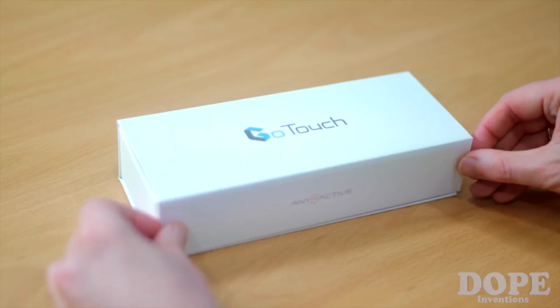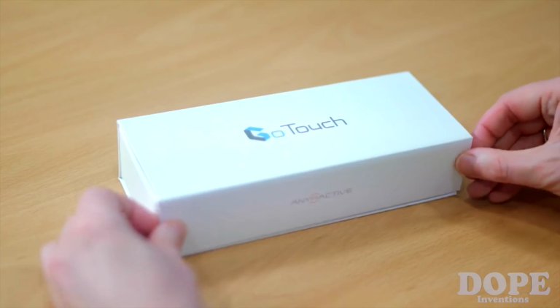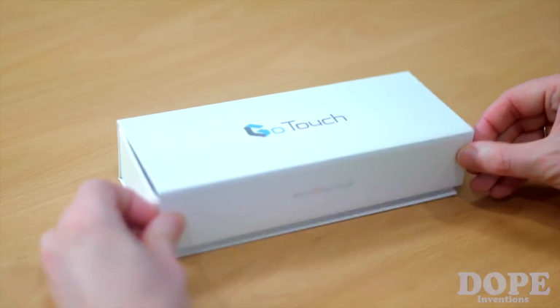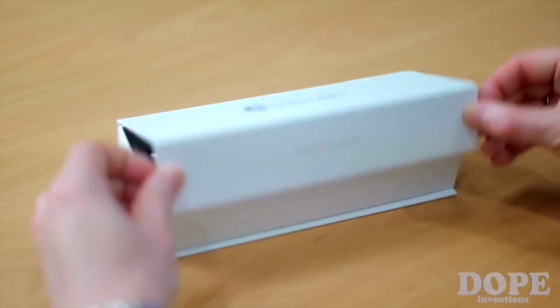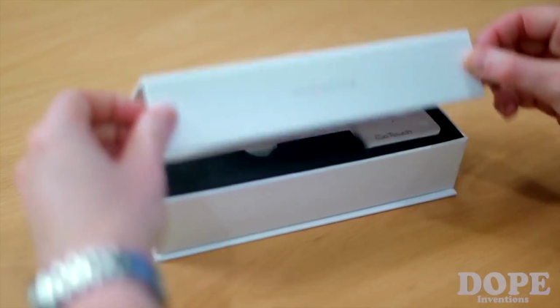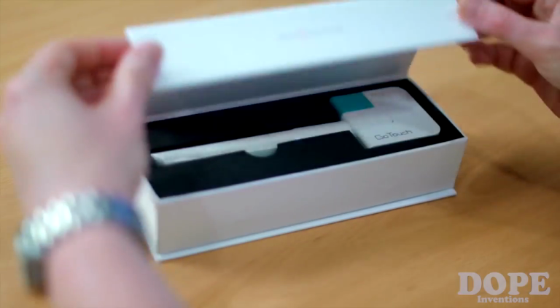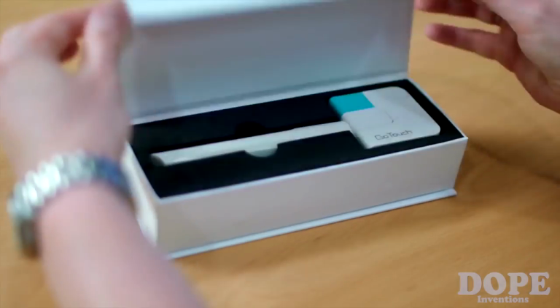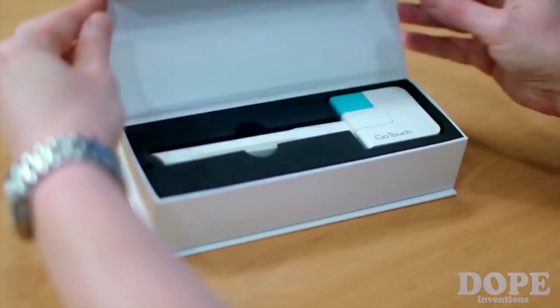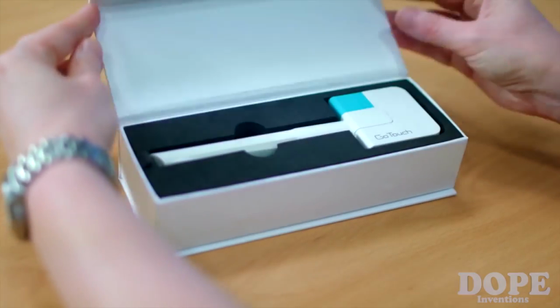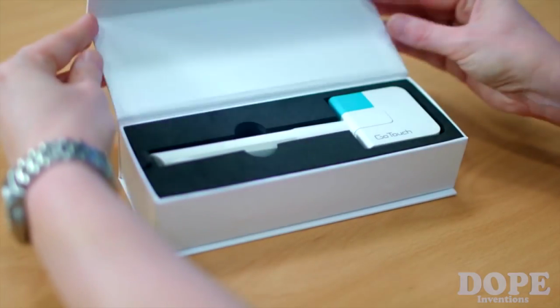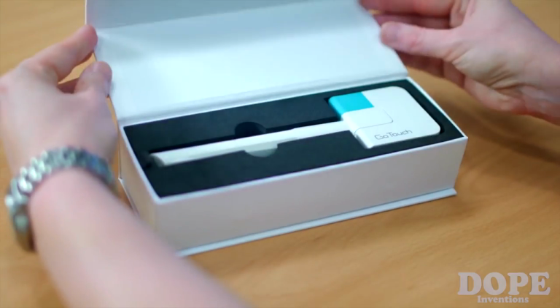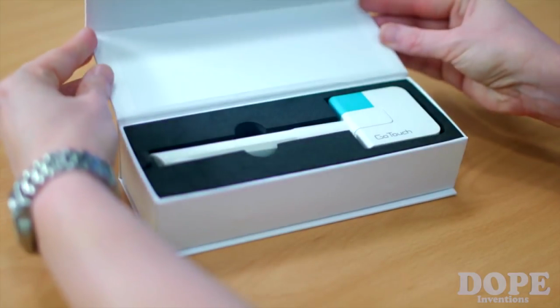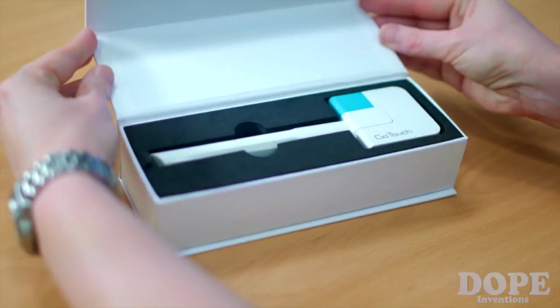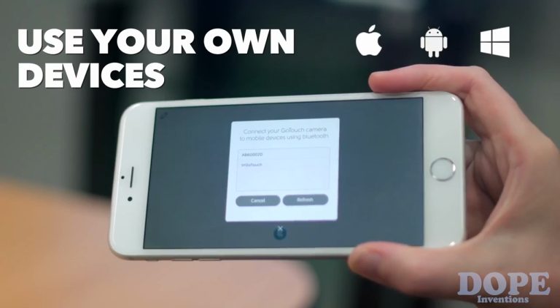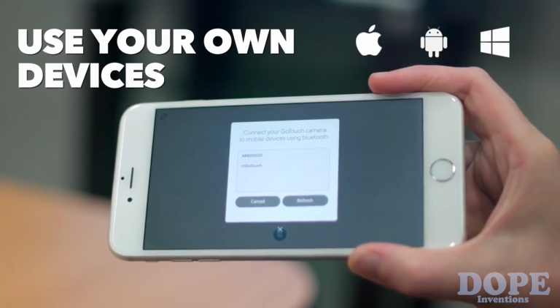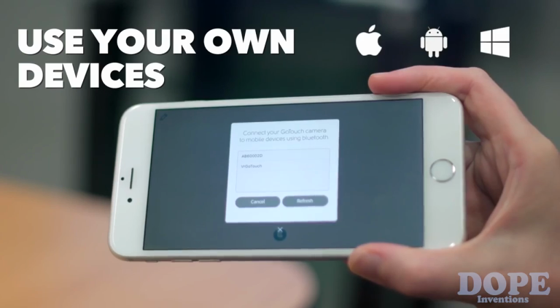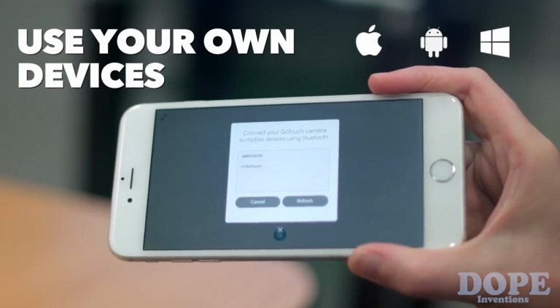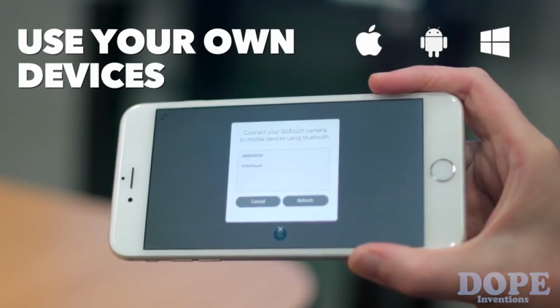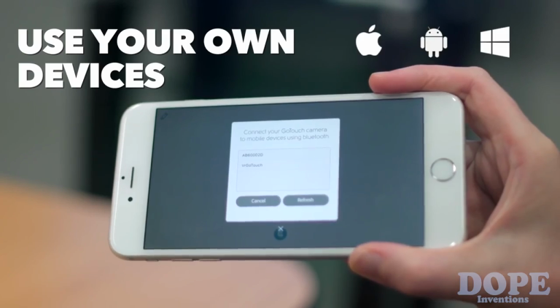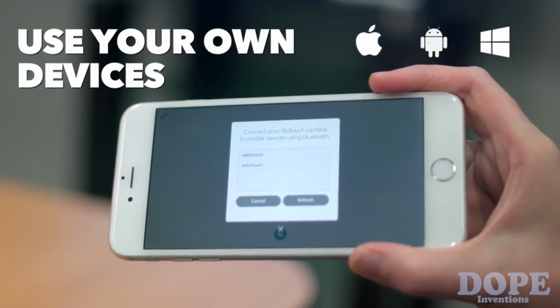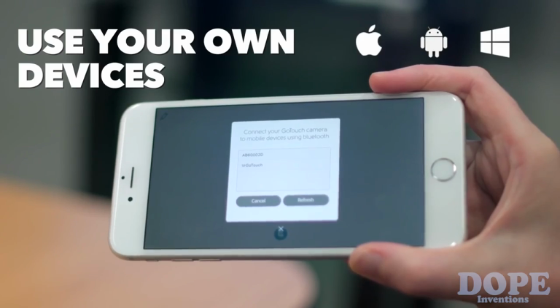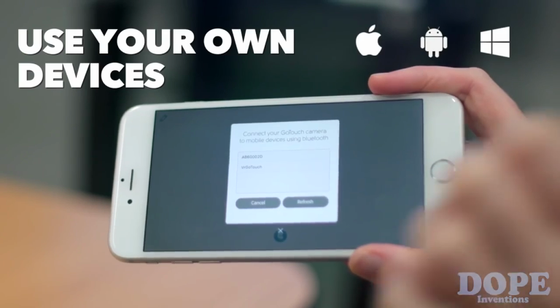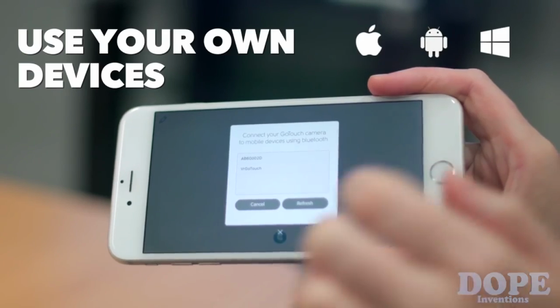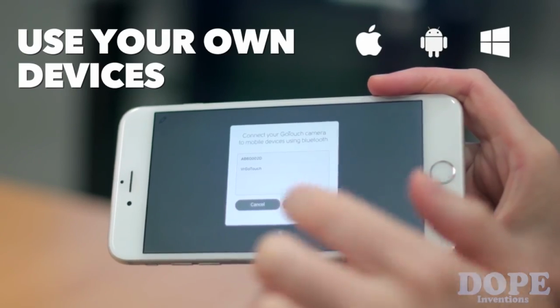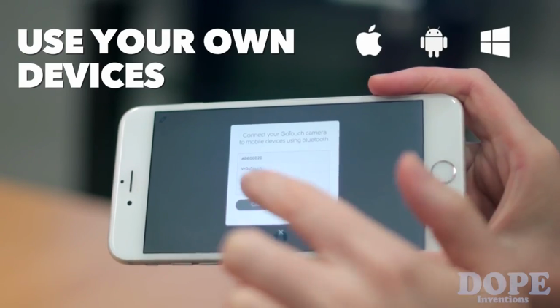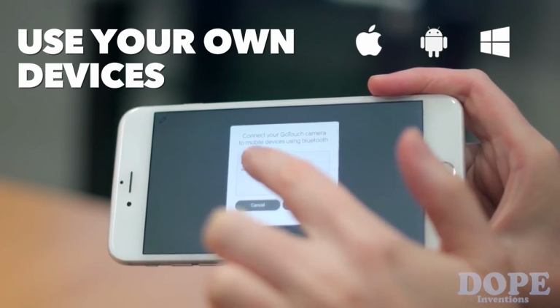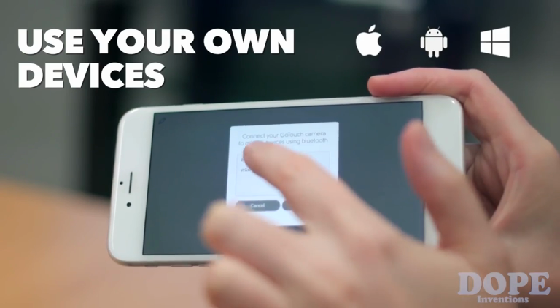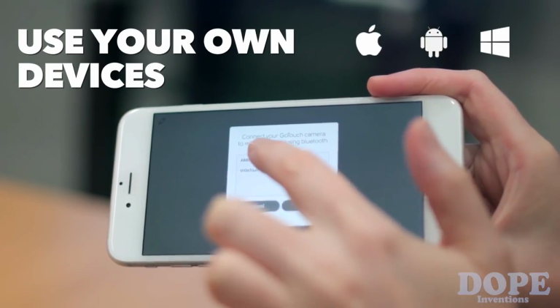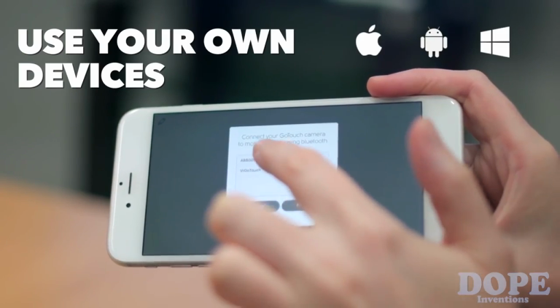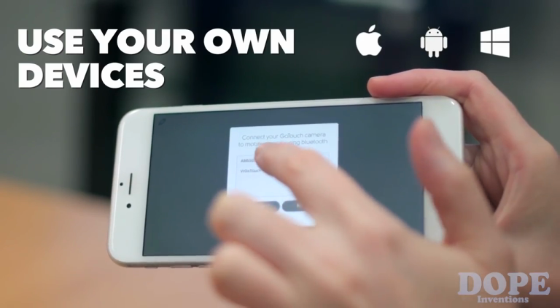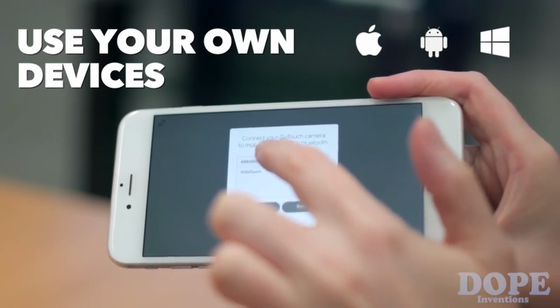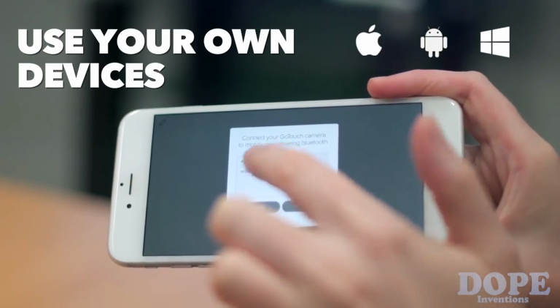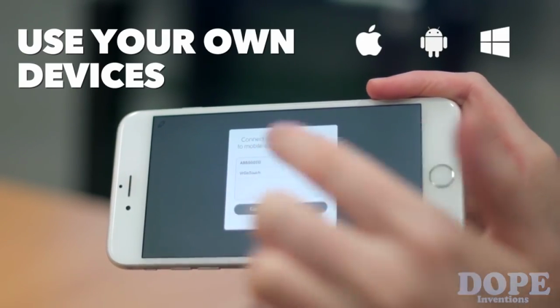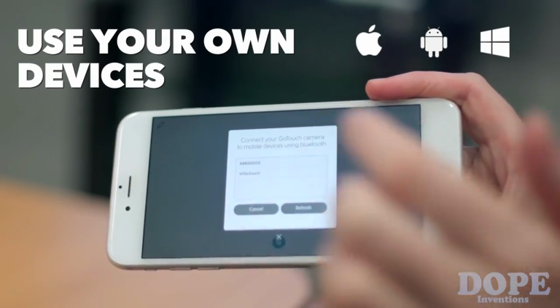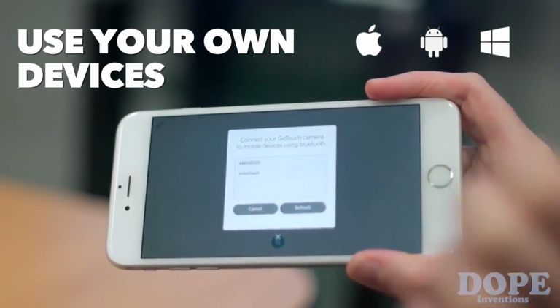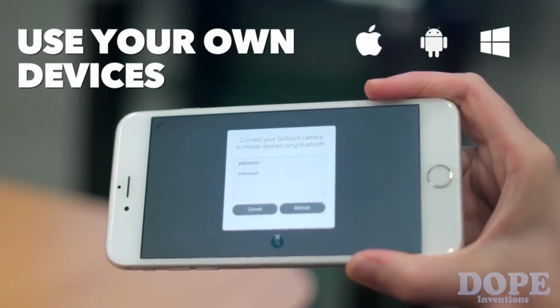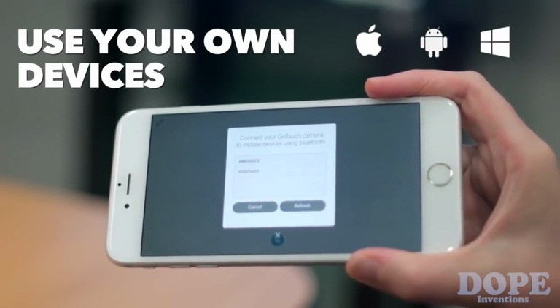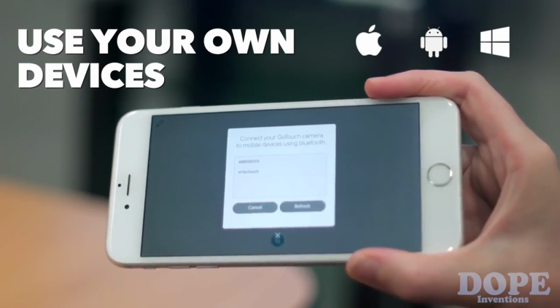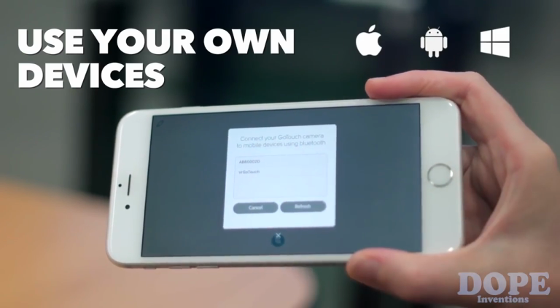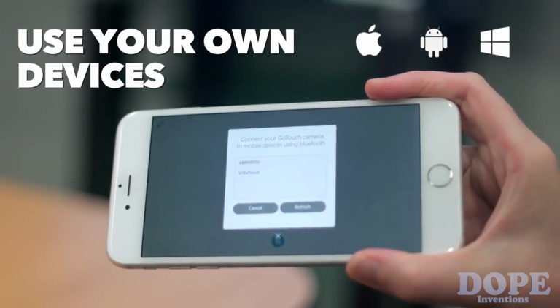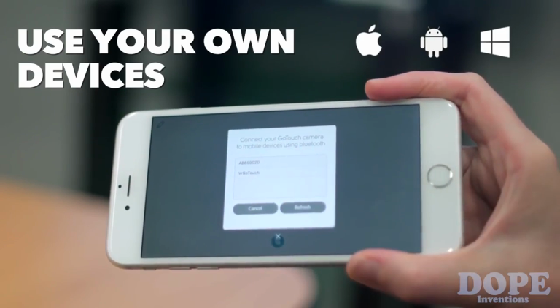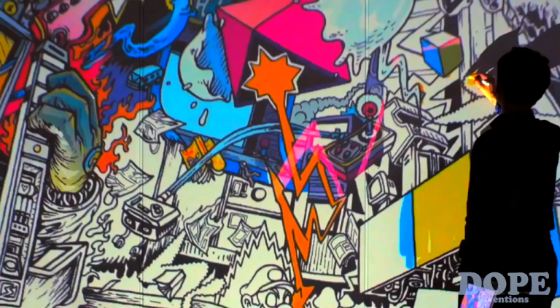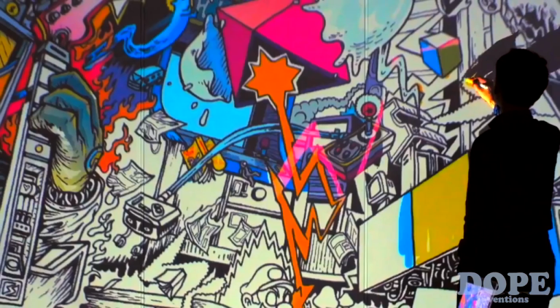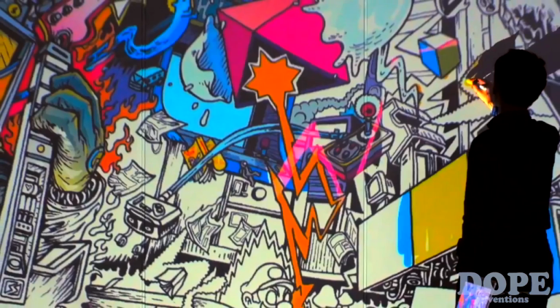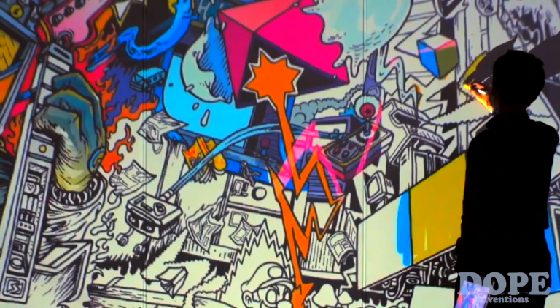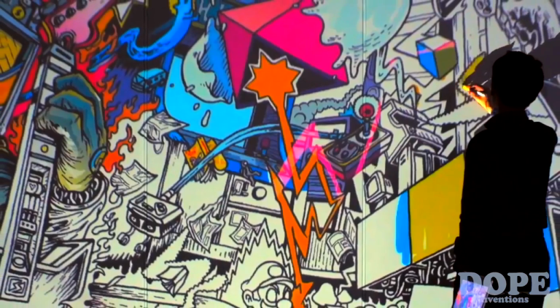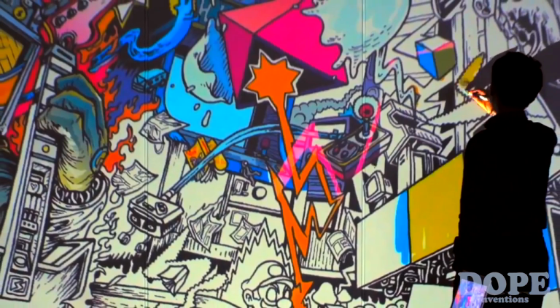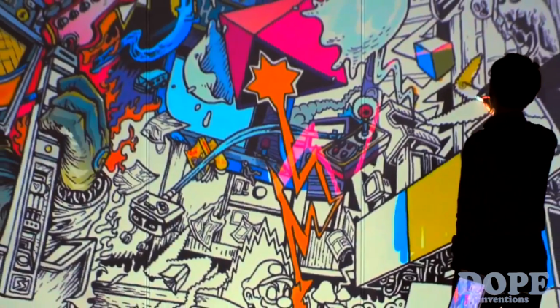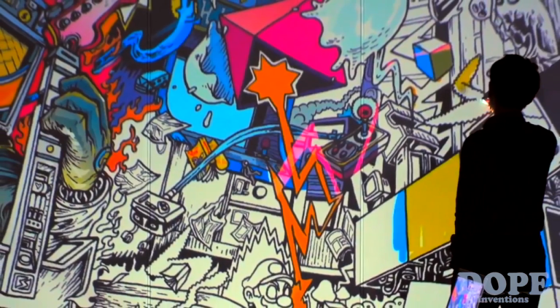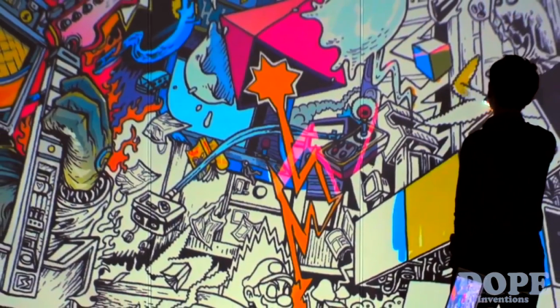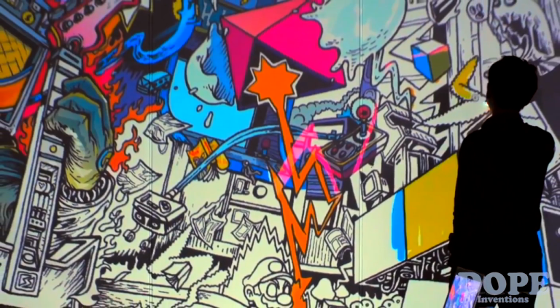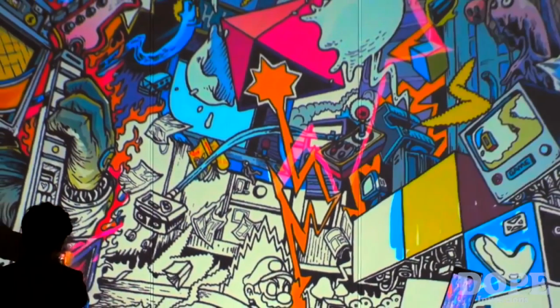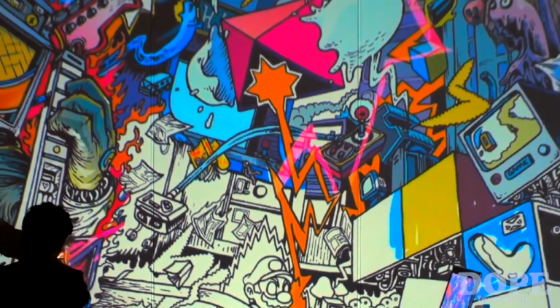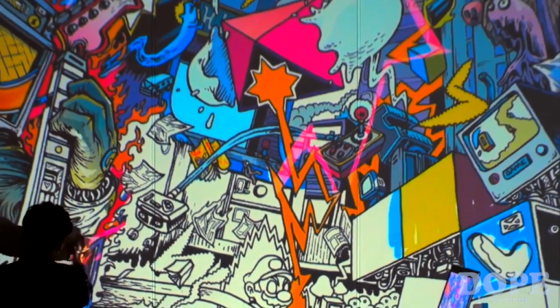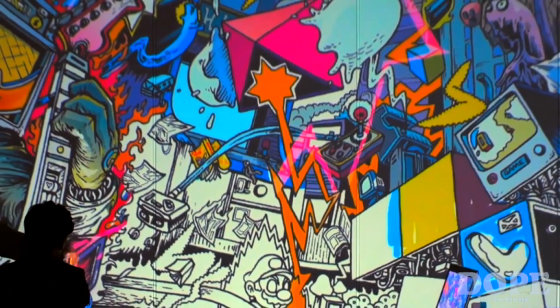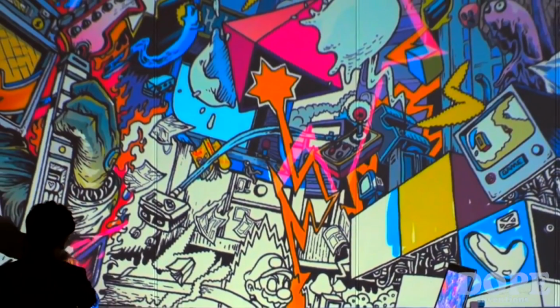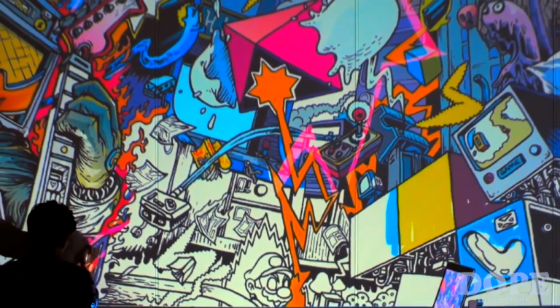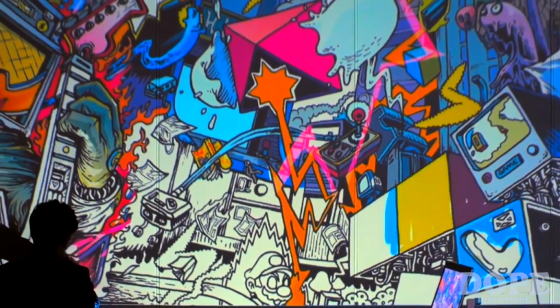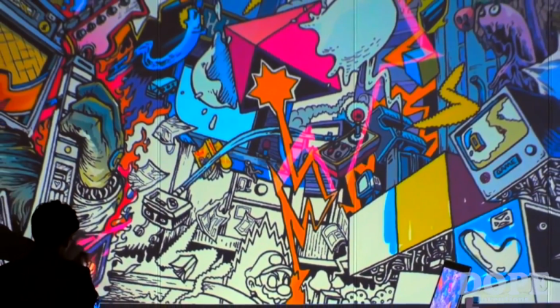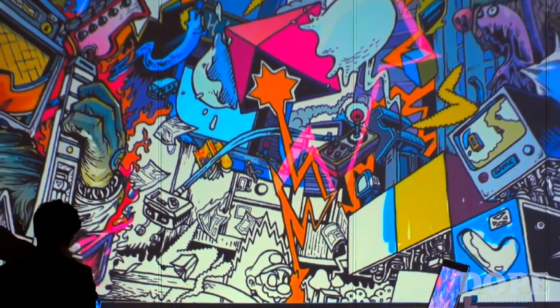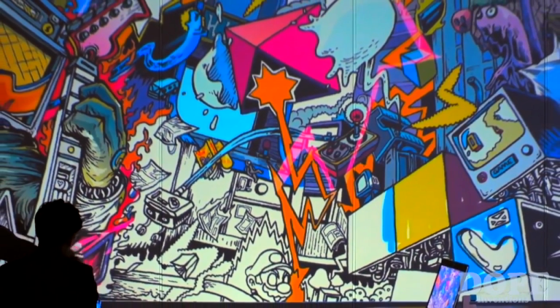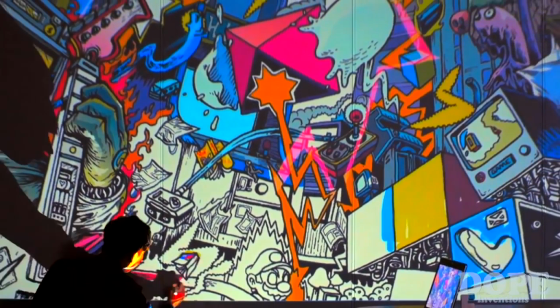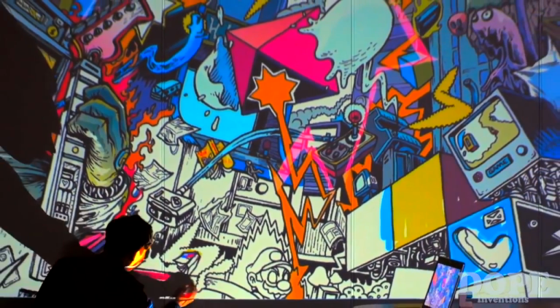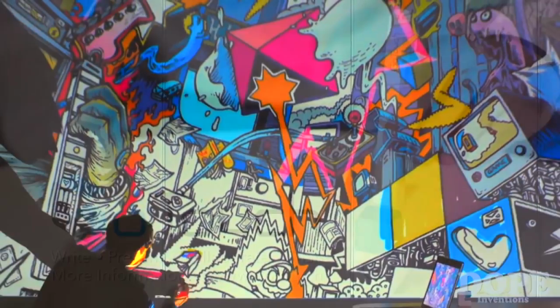Setup is easy. Download the app and pair GoTouch with your smartphone or Windows PC, connect it to your TV or projector, and start creating.